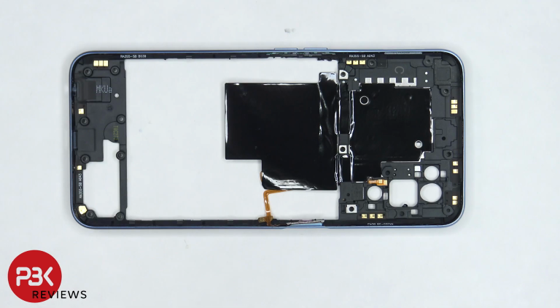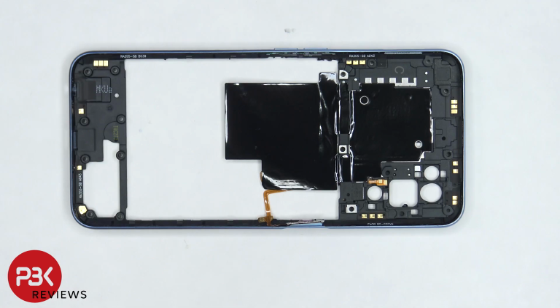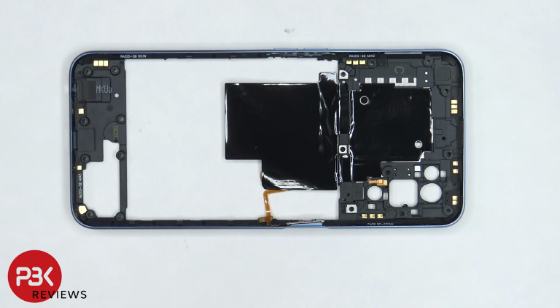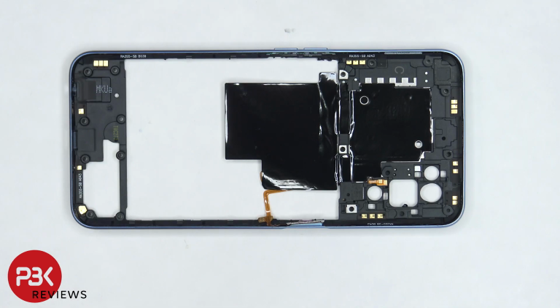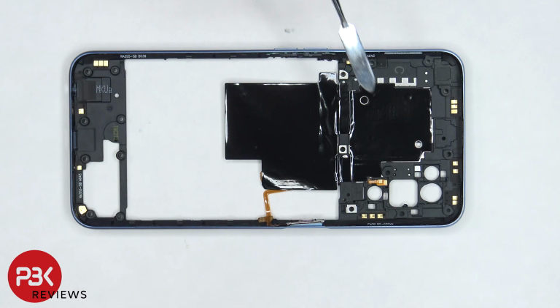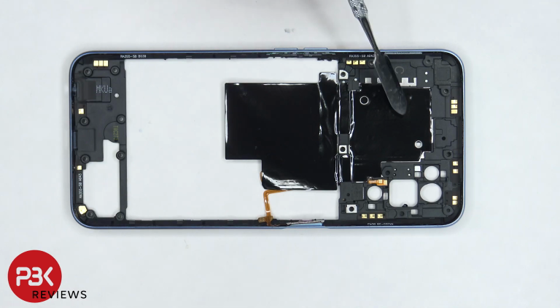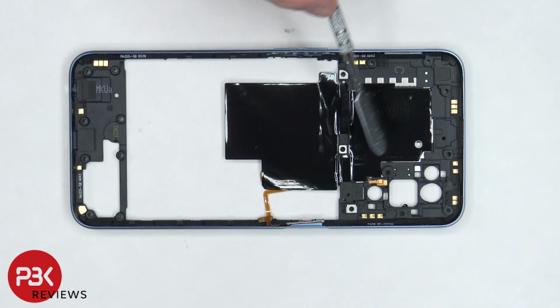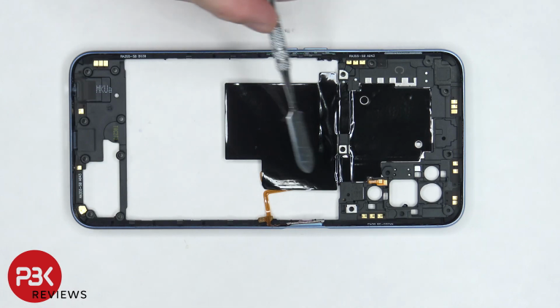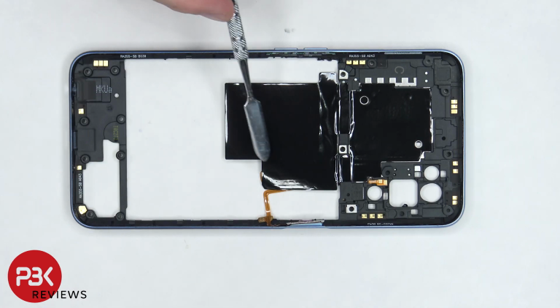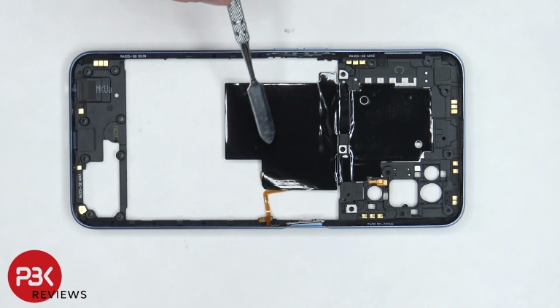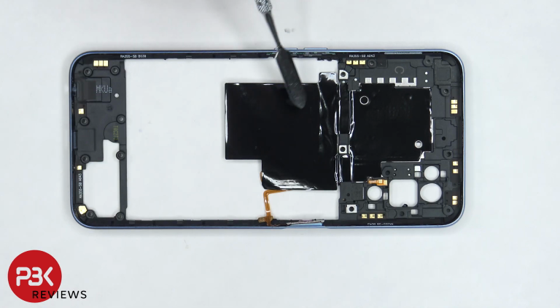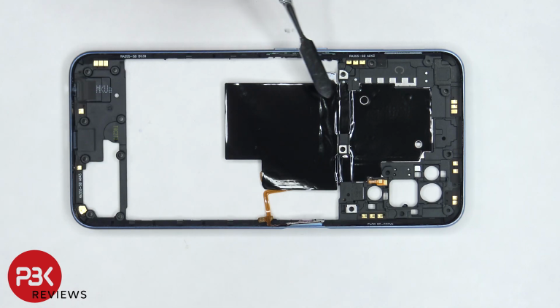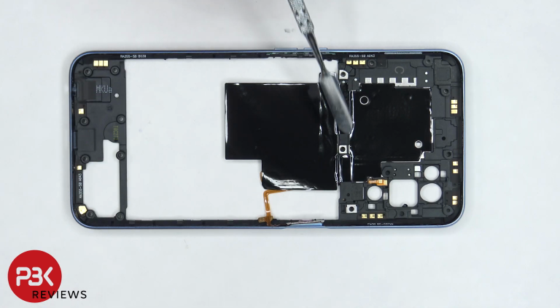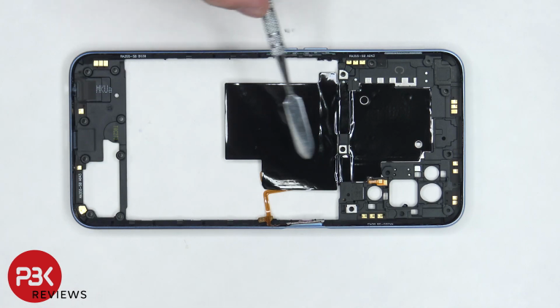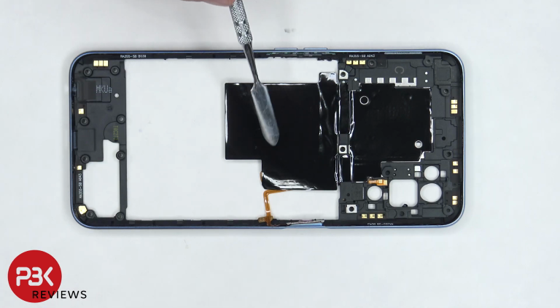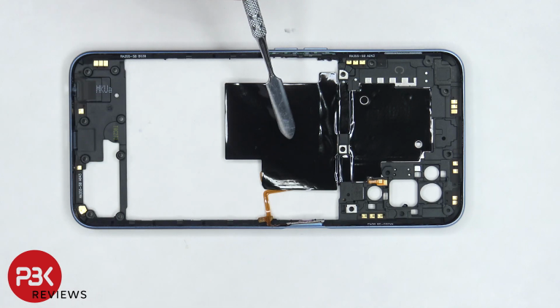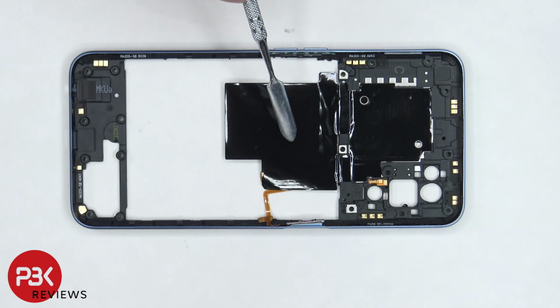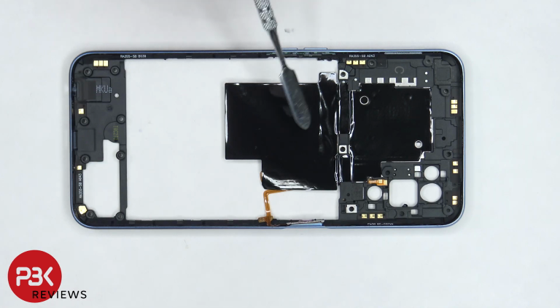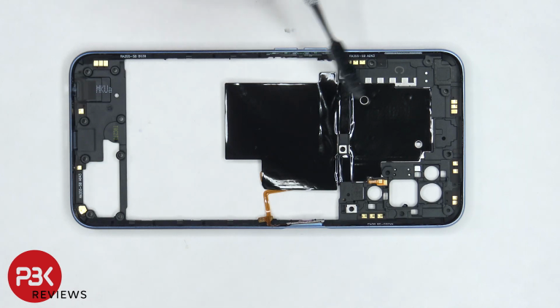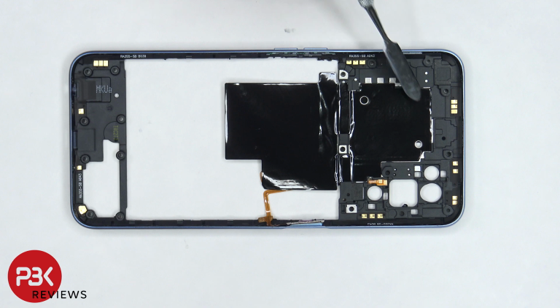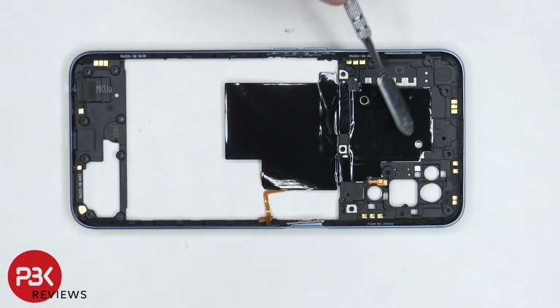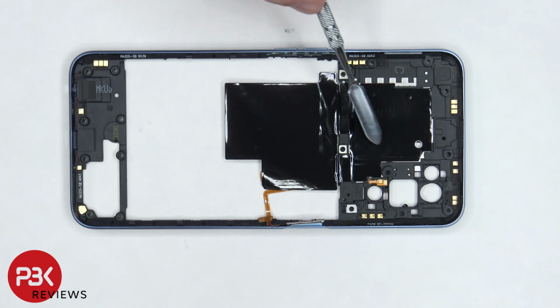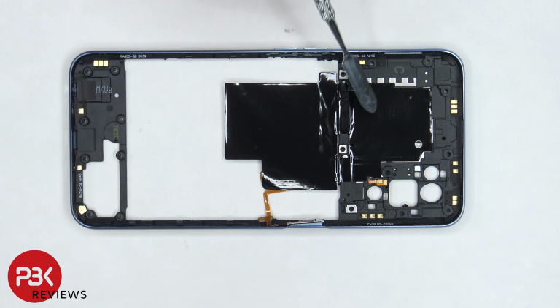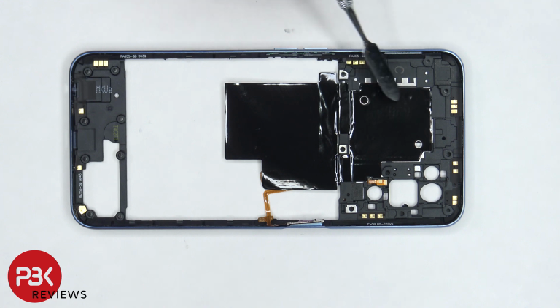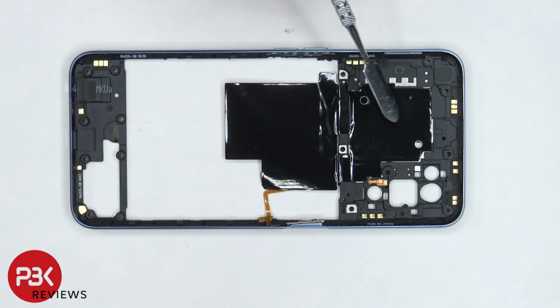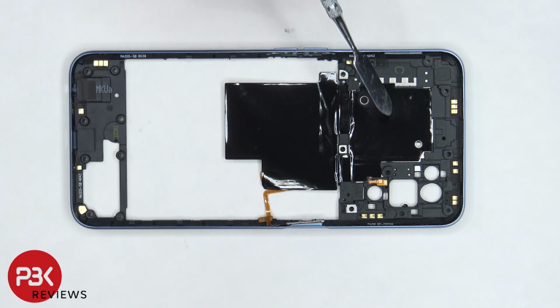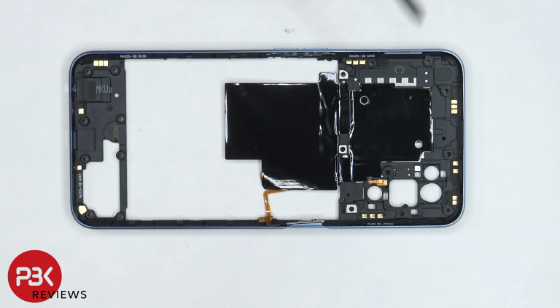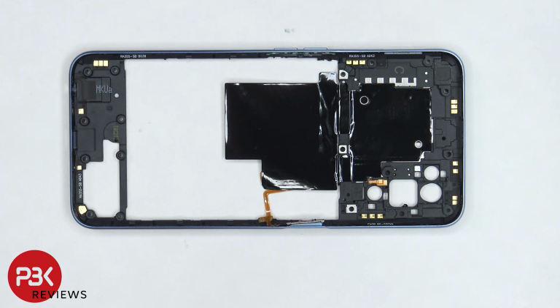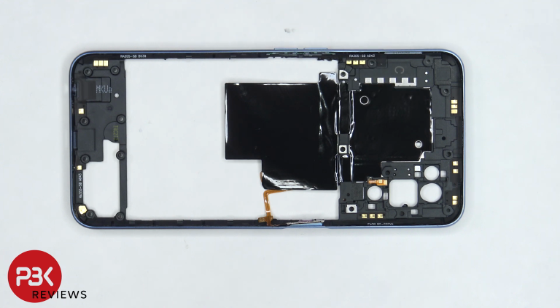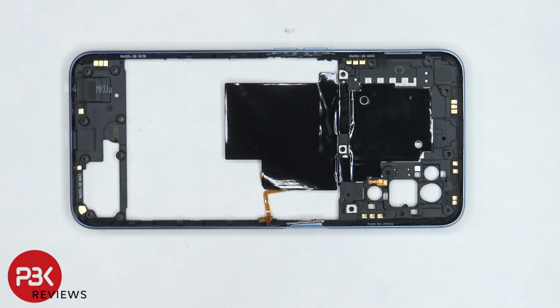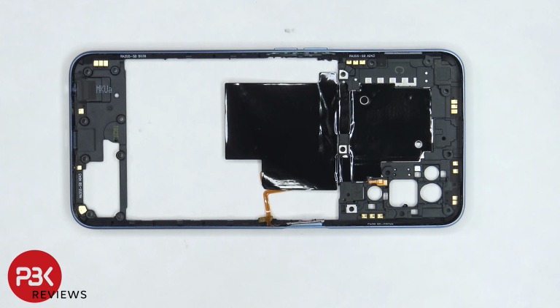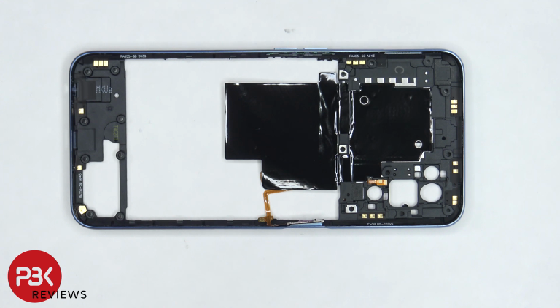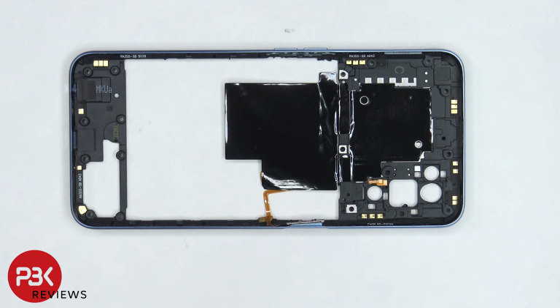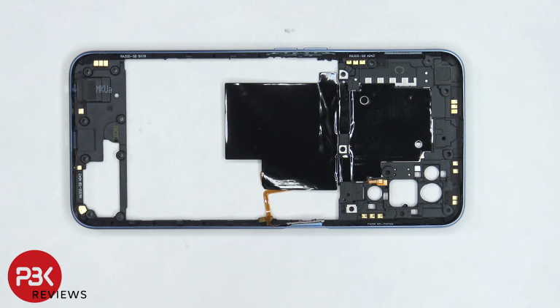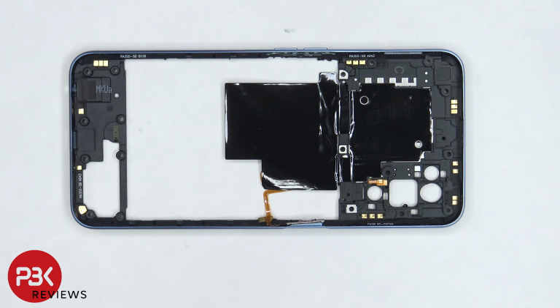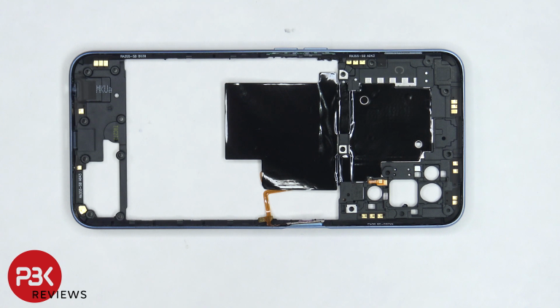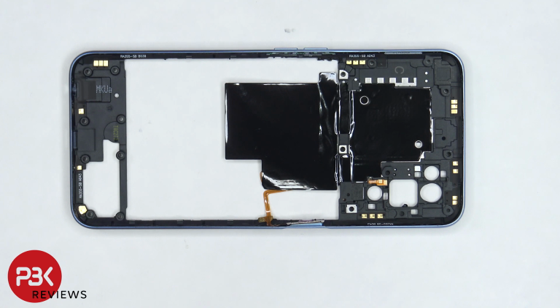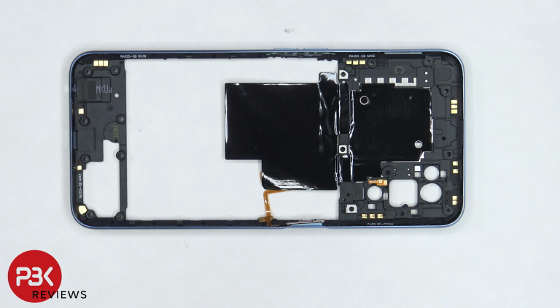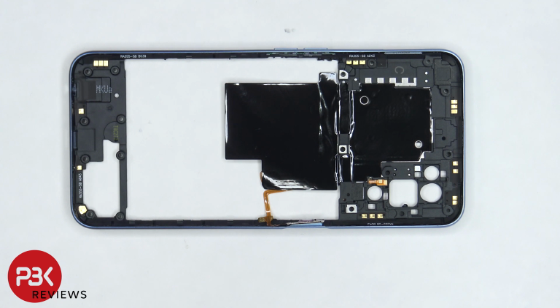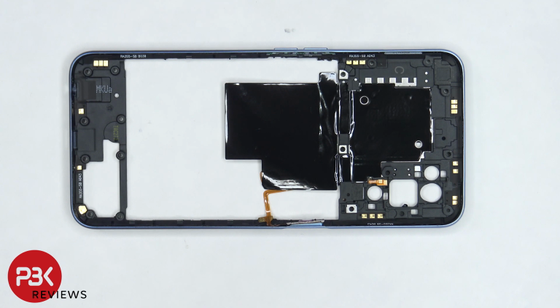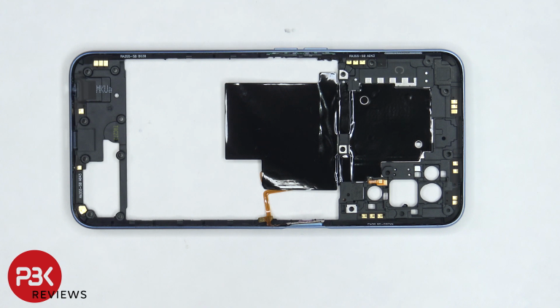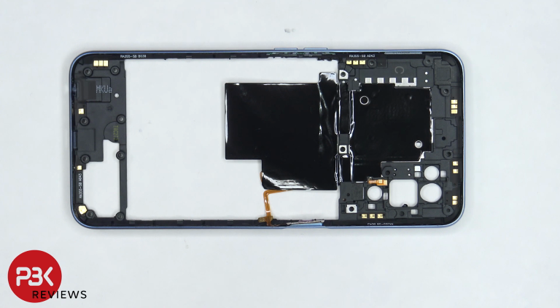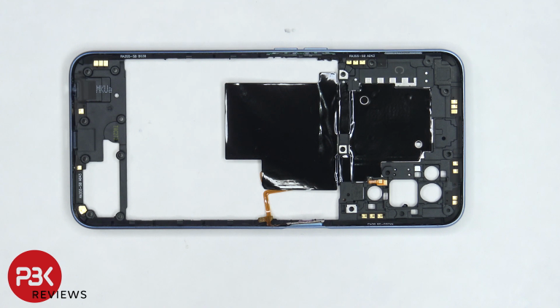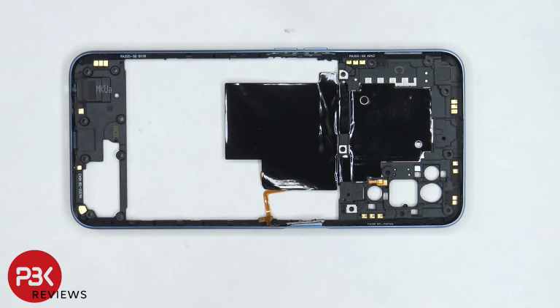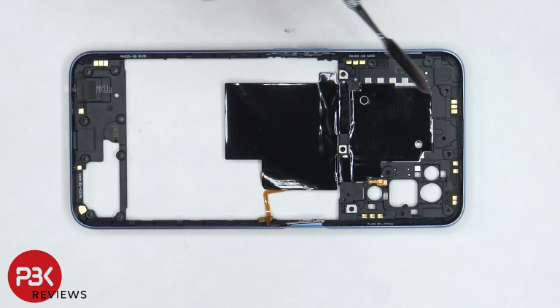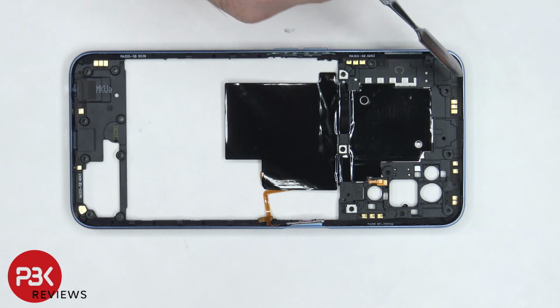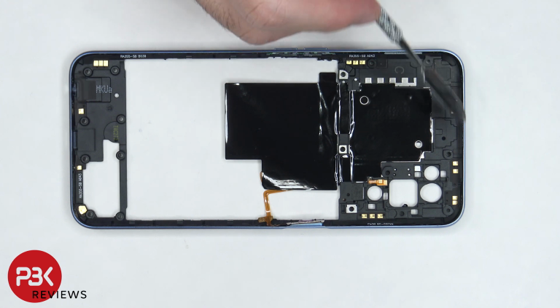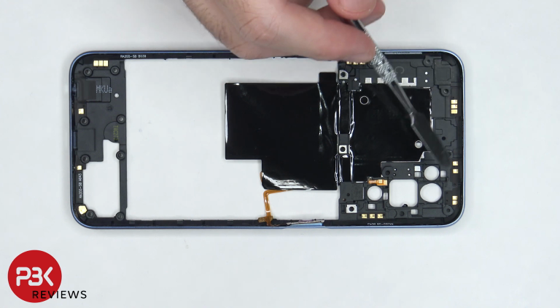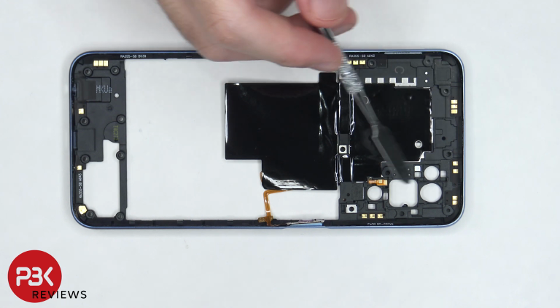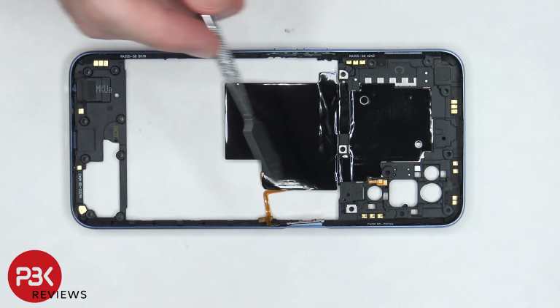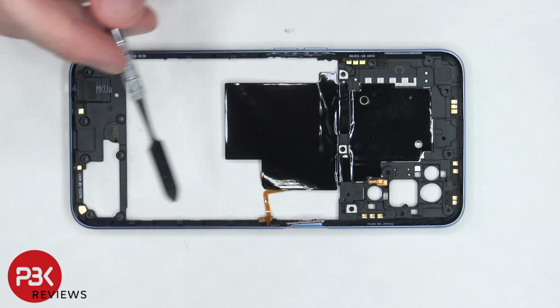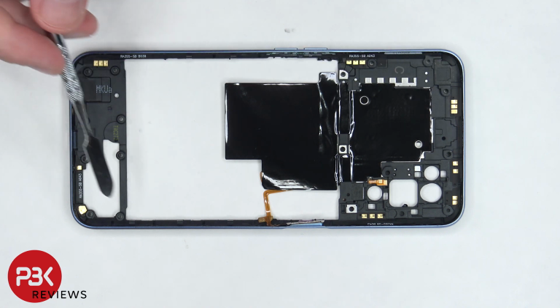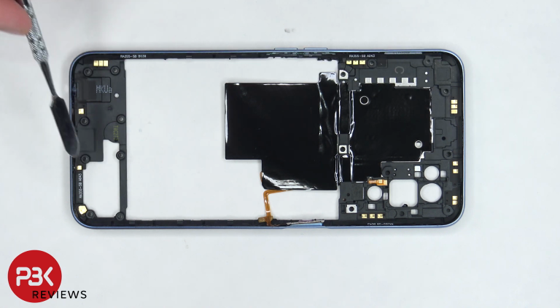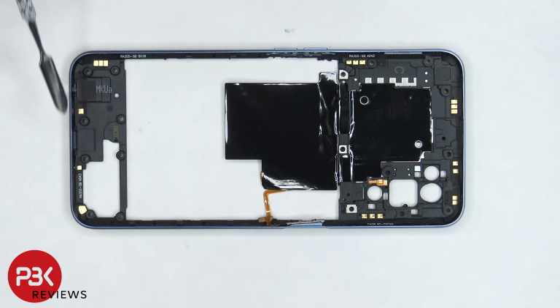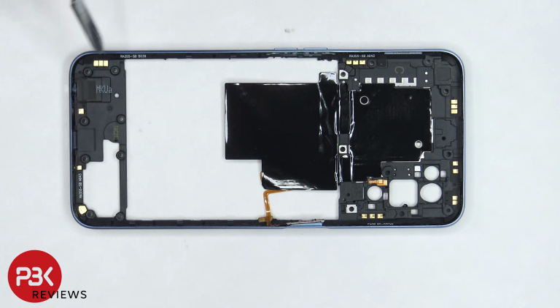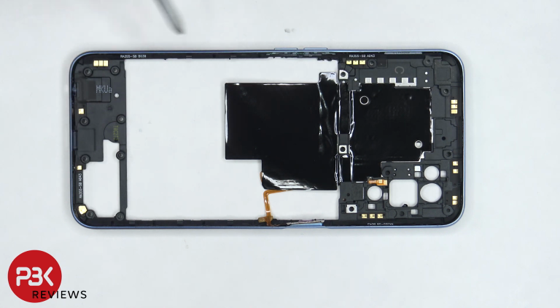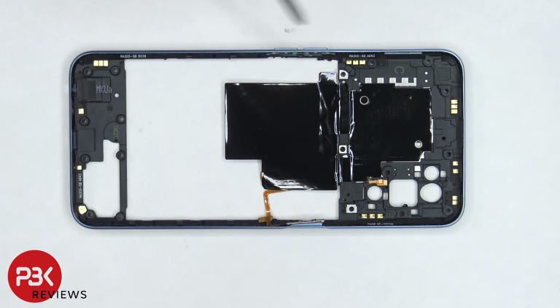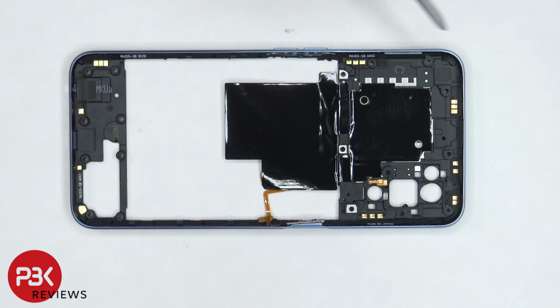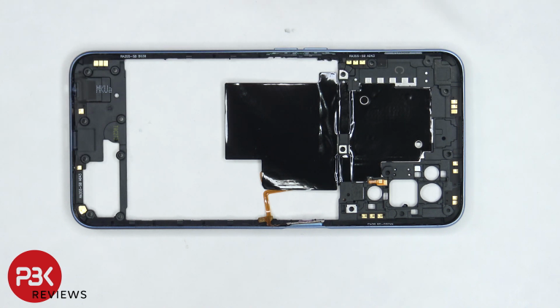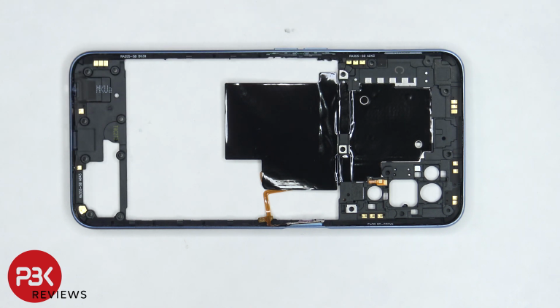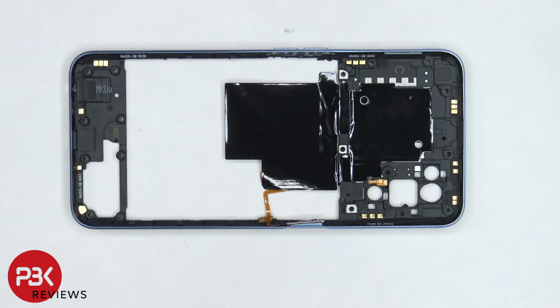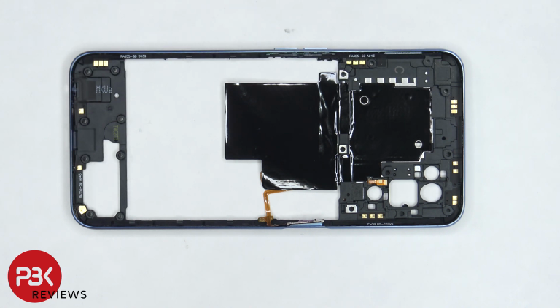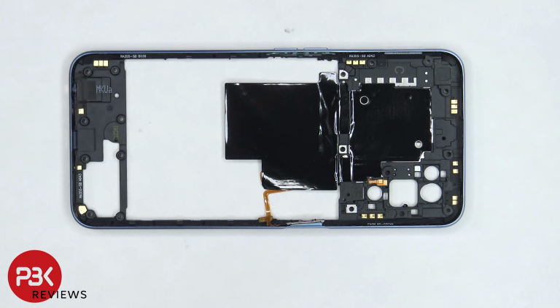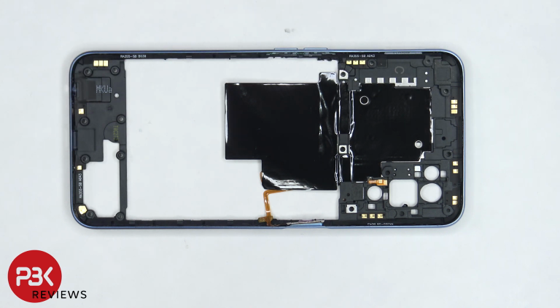There's a graphite film which goes over the battery and over the motherboard which helps transfer heat, and there are numerous antenna flex cables around the back housing.